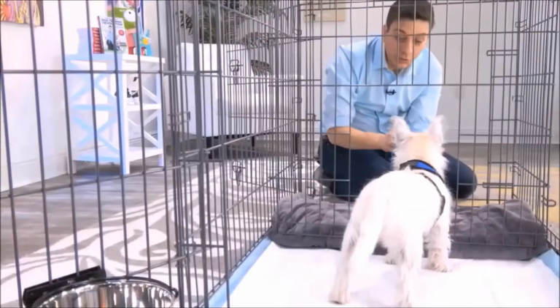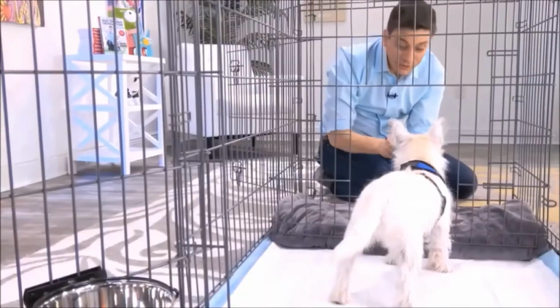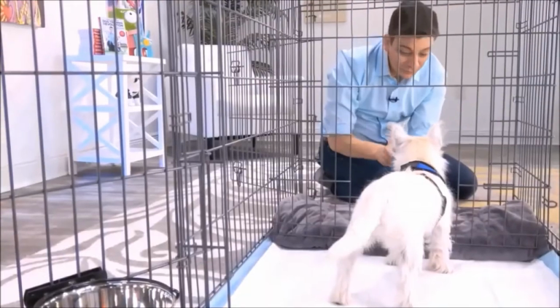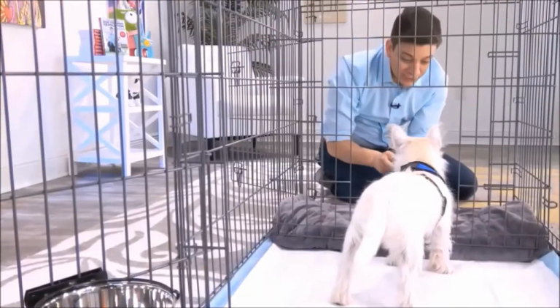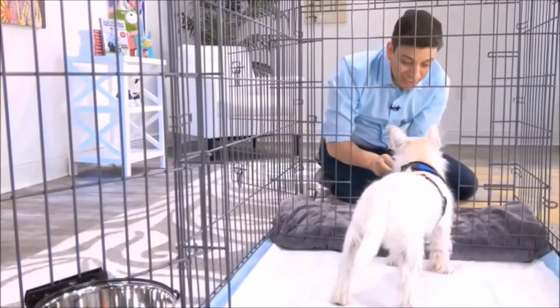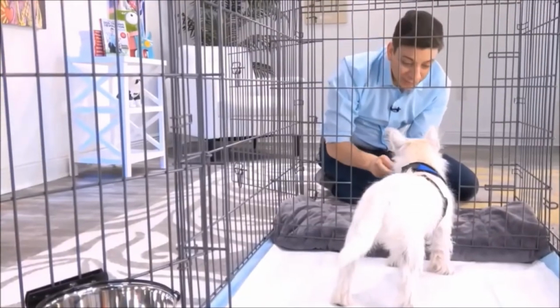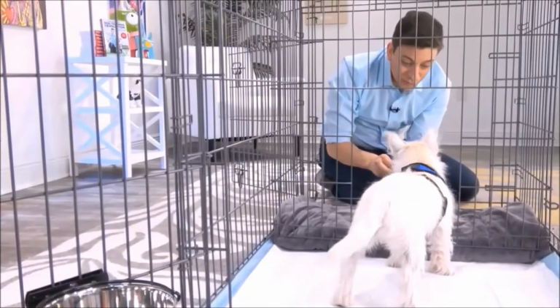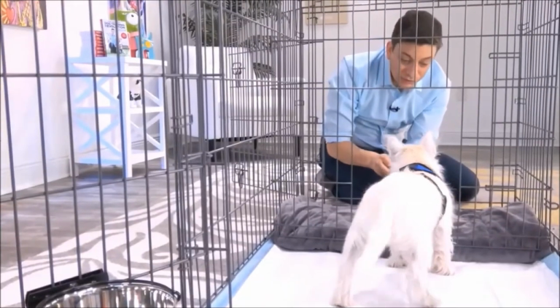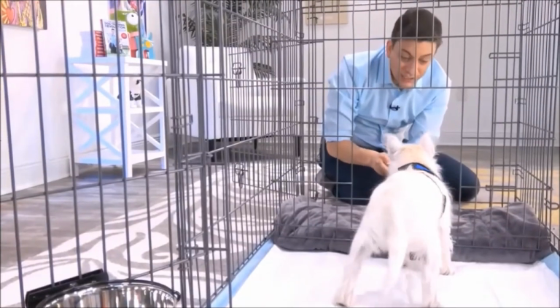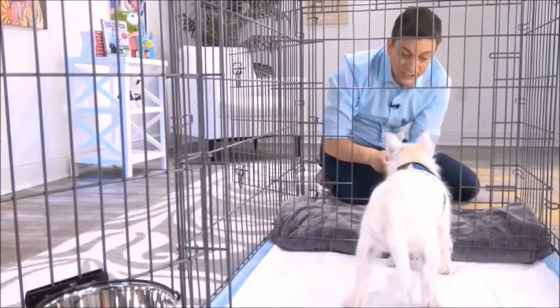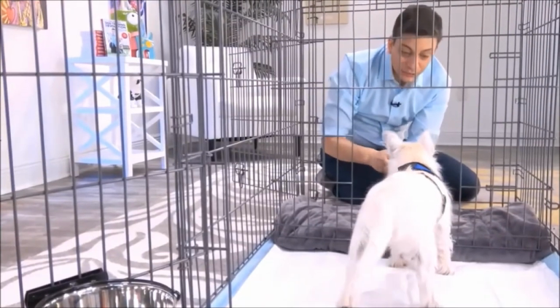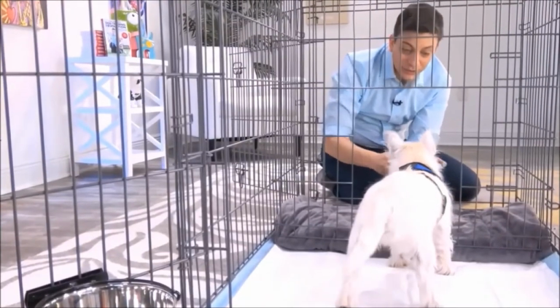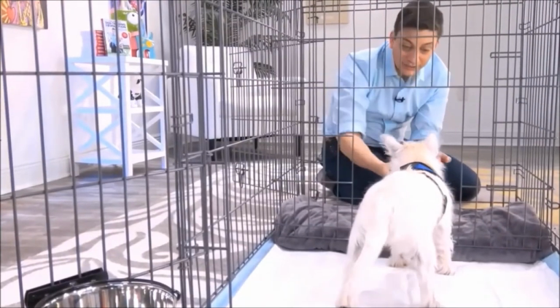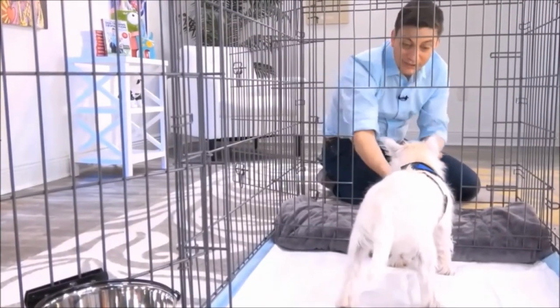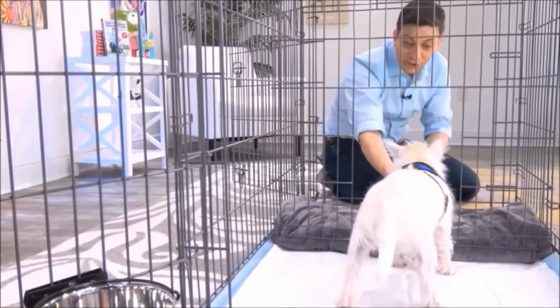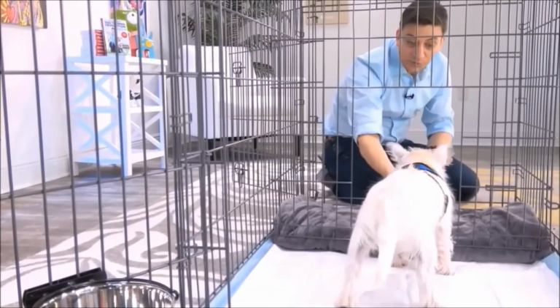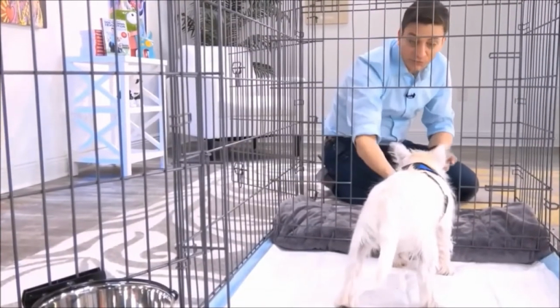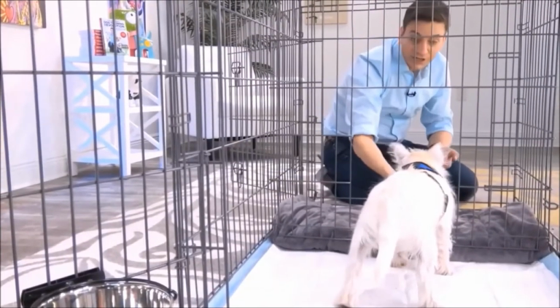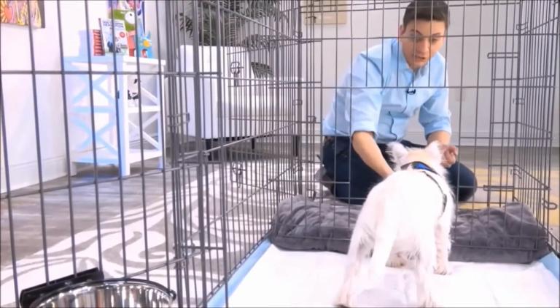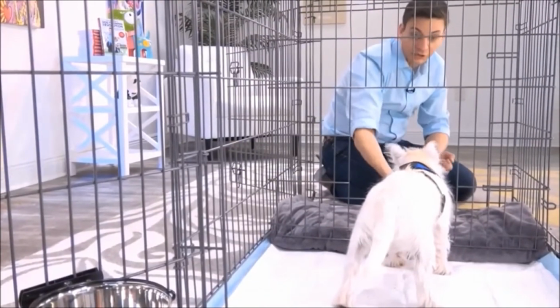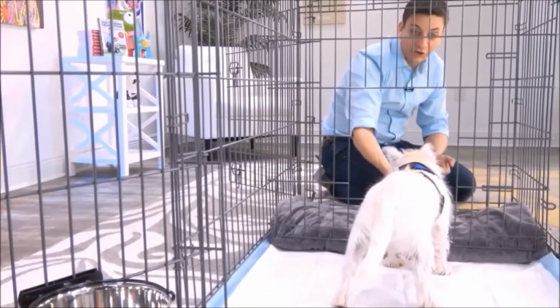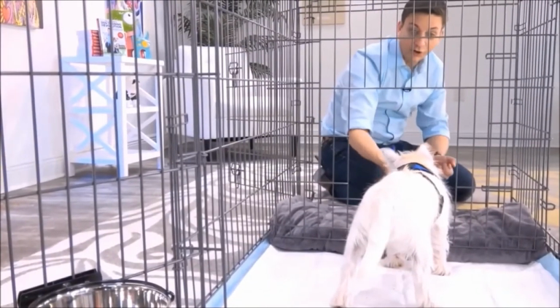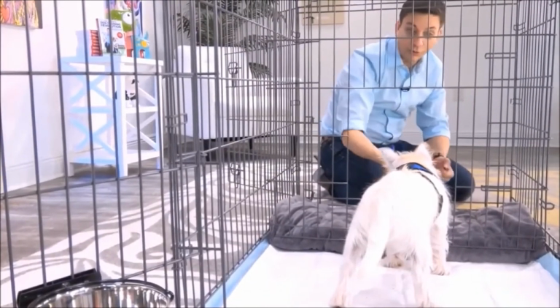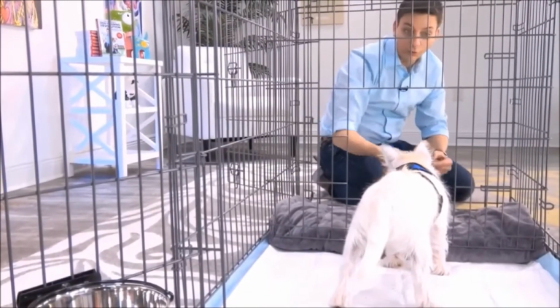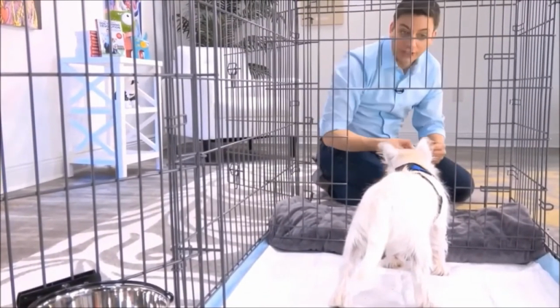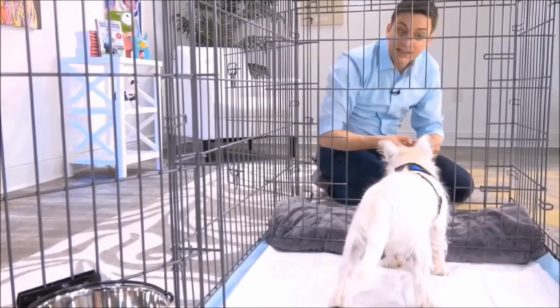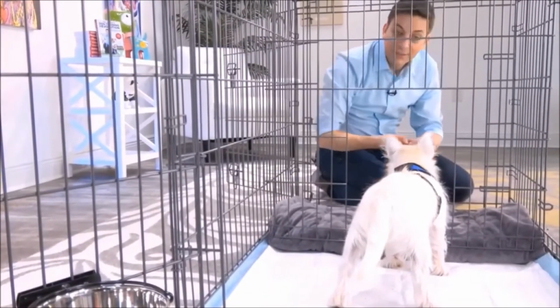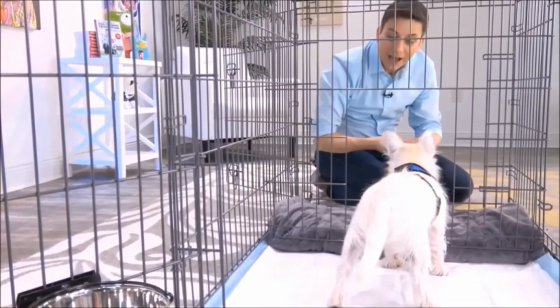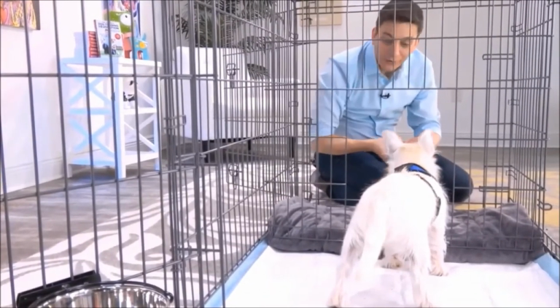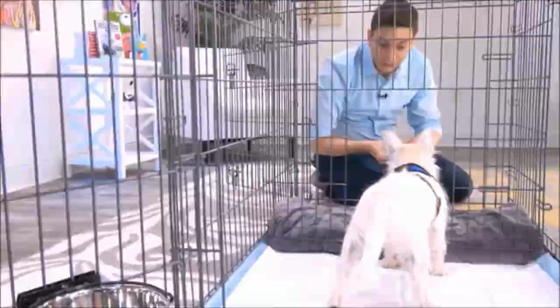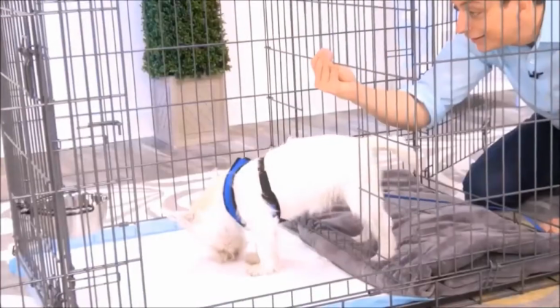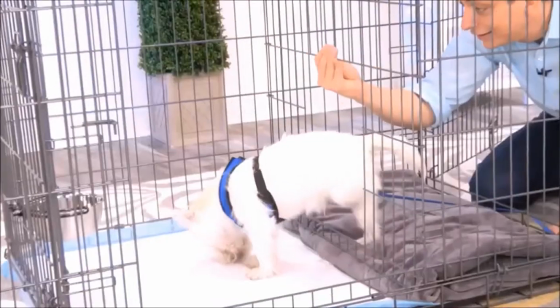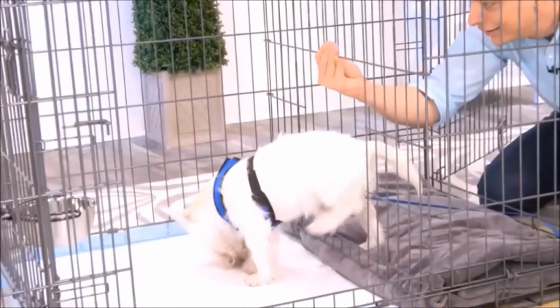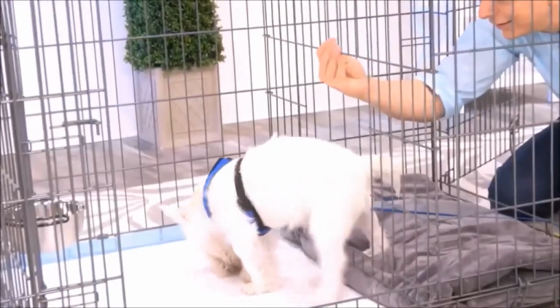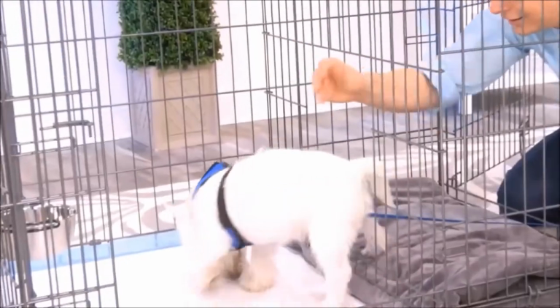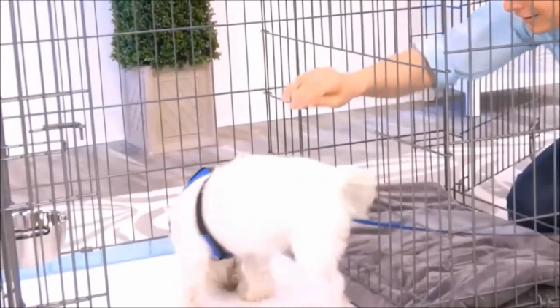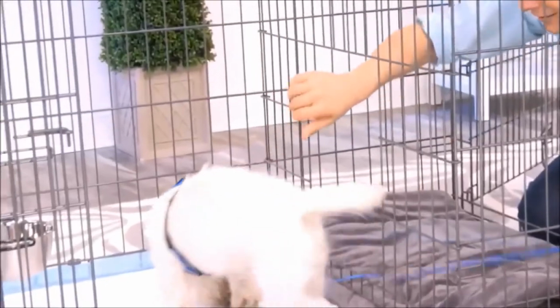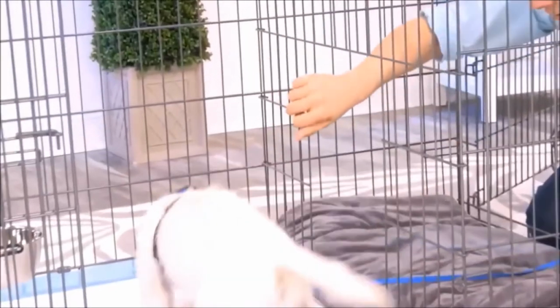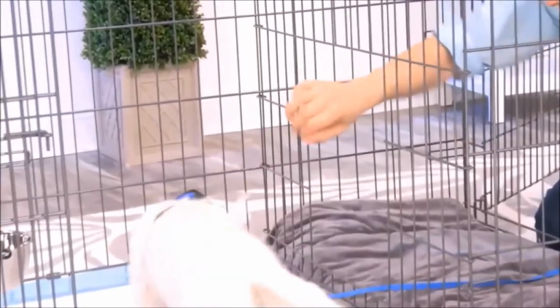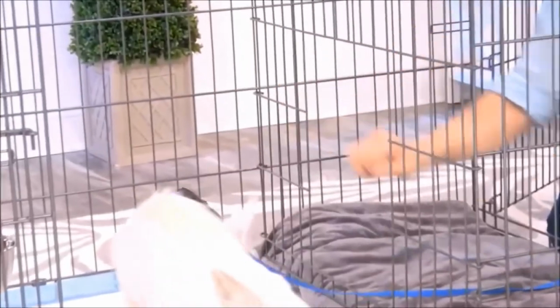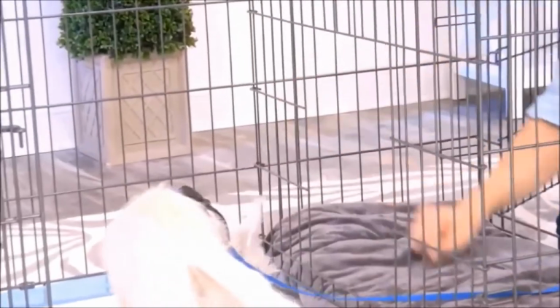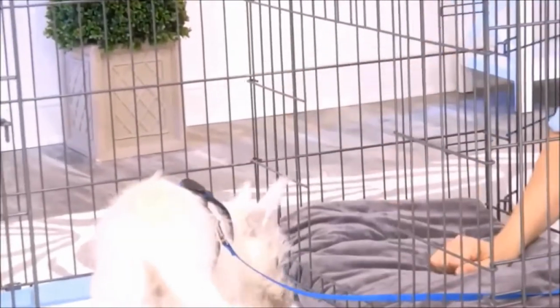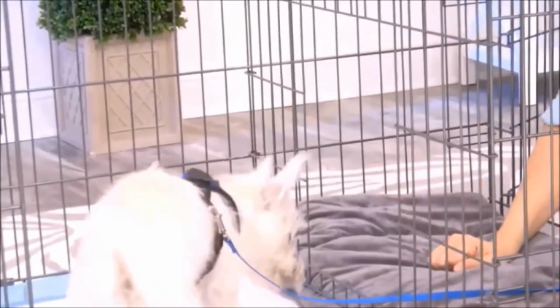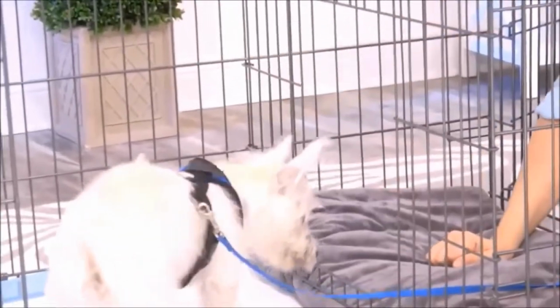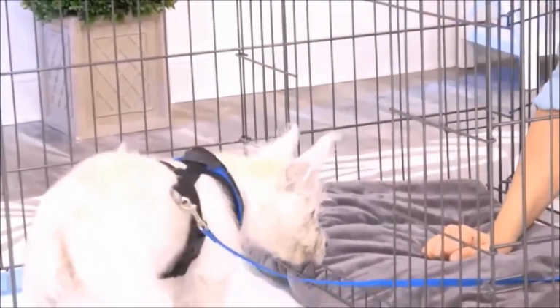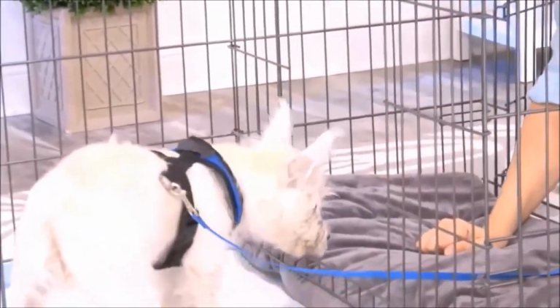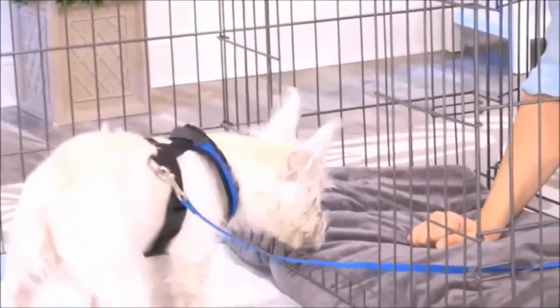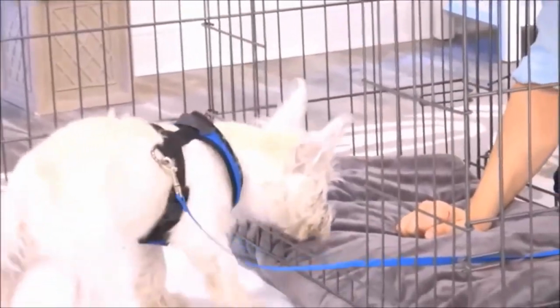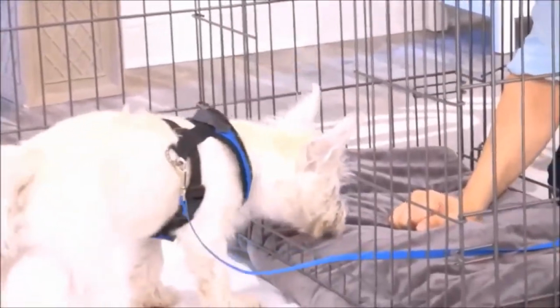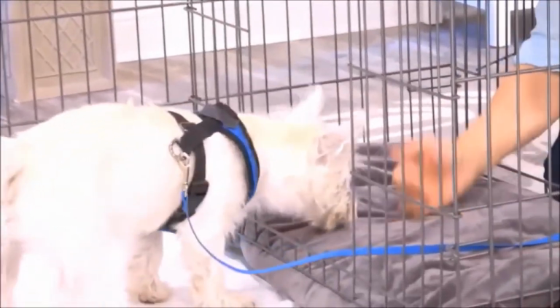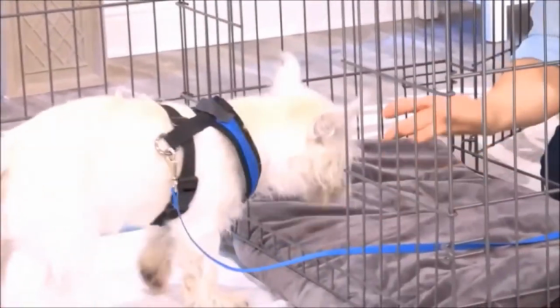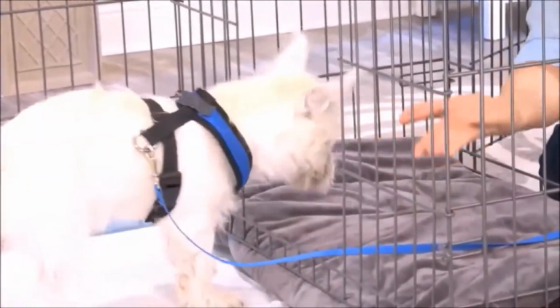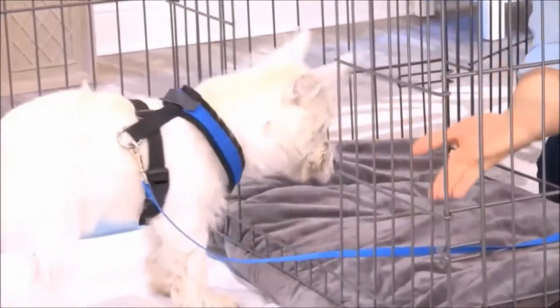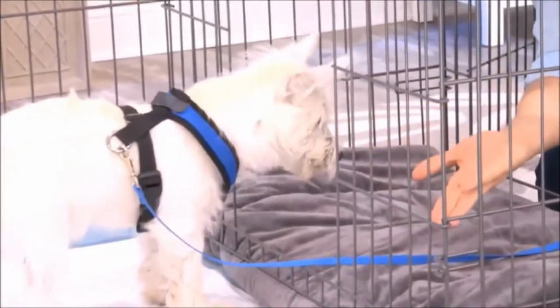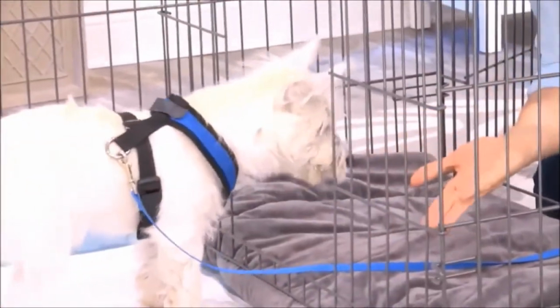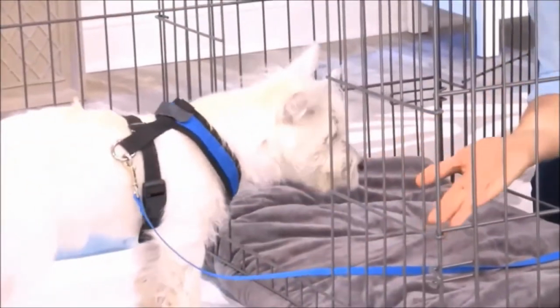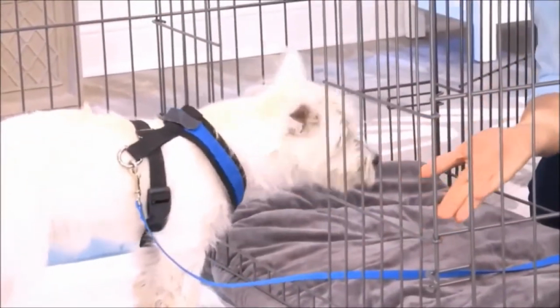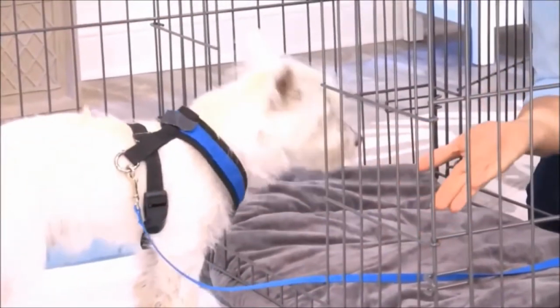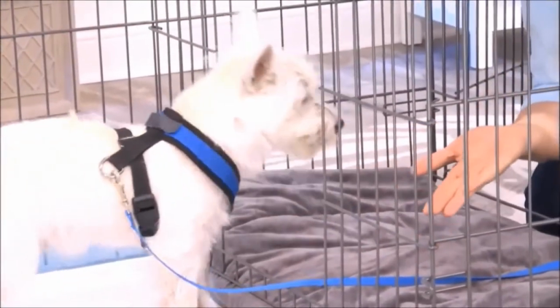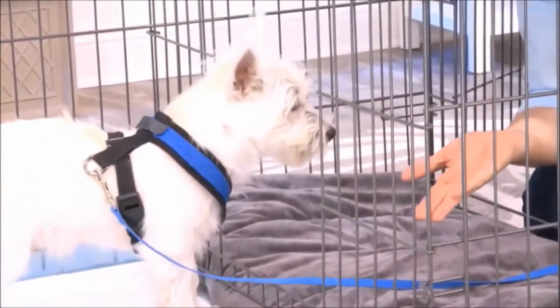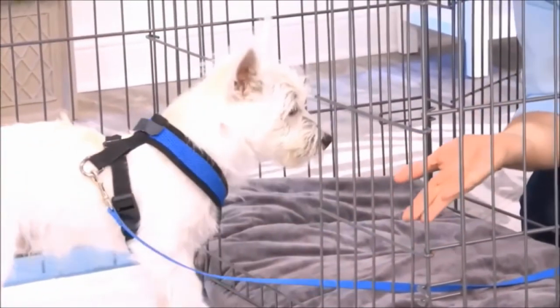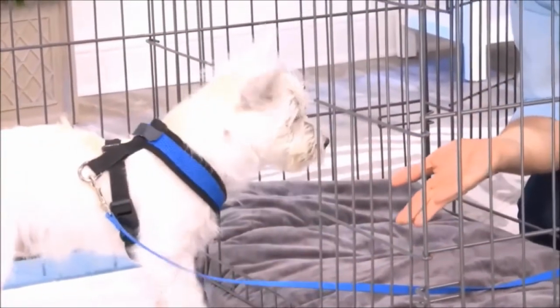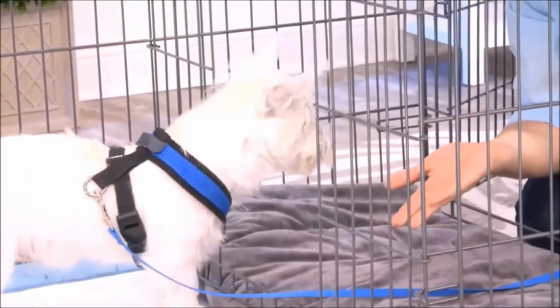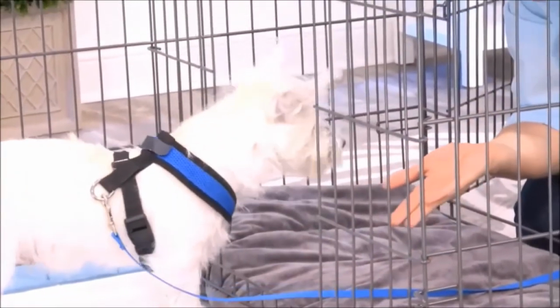It's great for times when you can't directly supervise your dog or let them out. This isn't just for puppies, either — you can use this for adult dogs who are being potty trained.